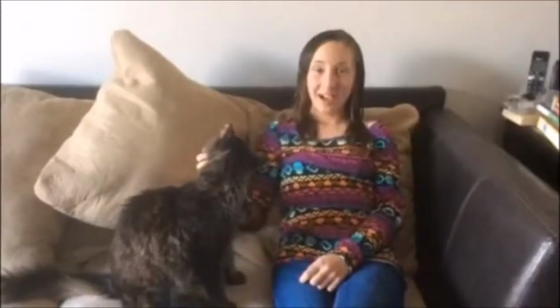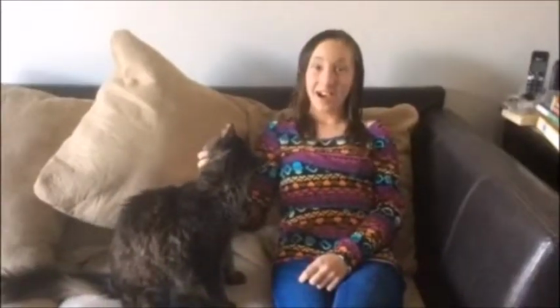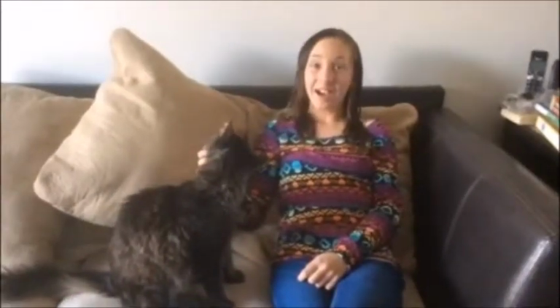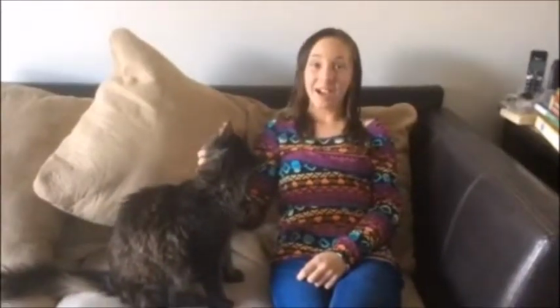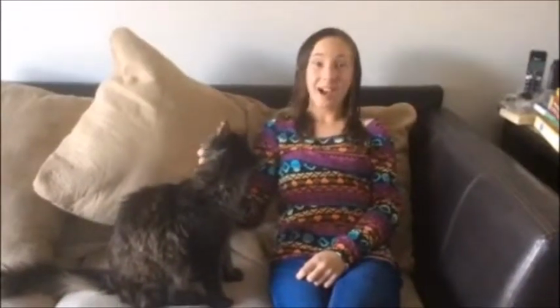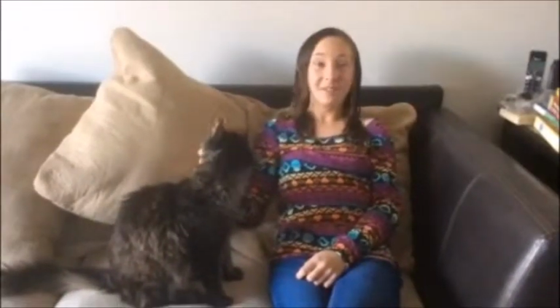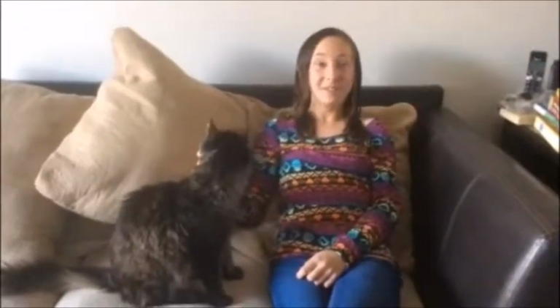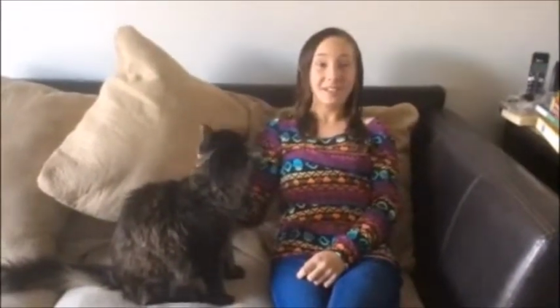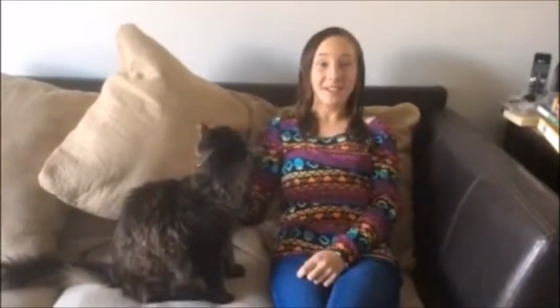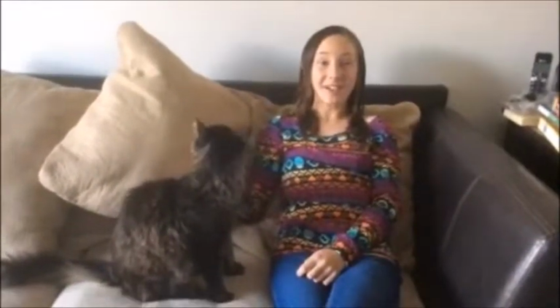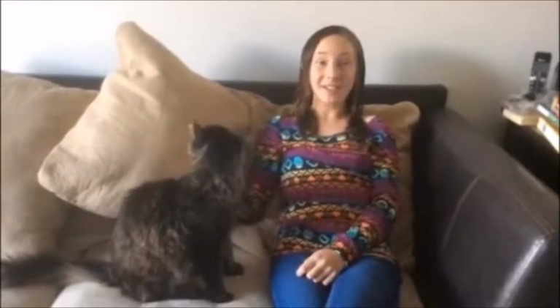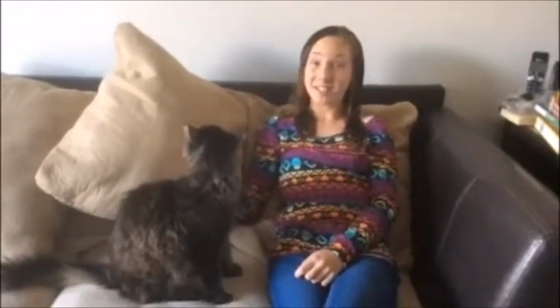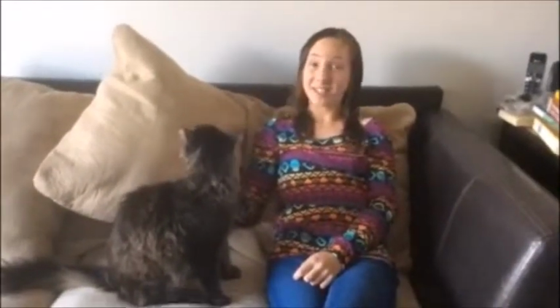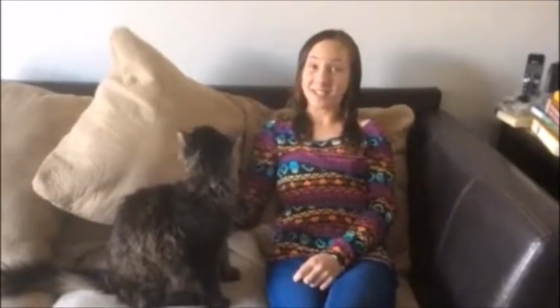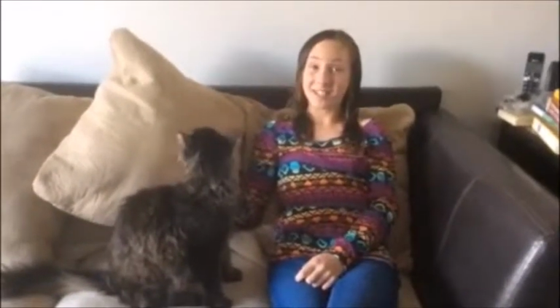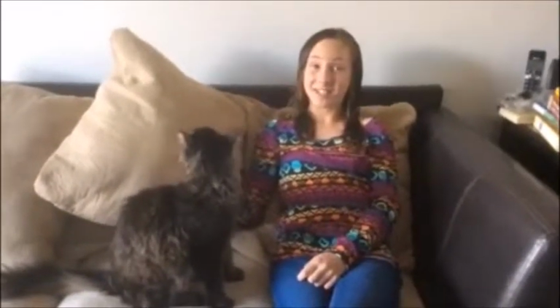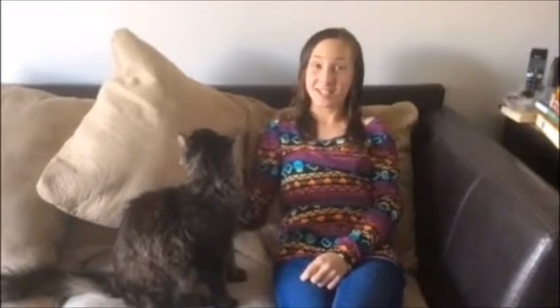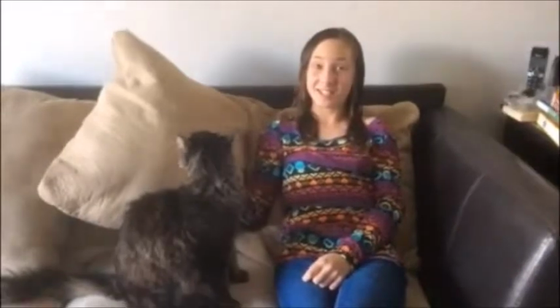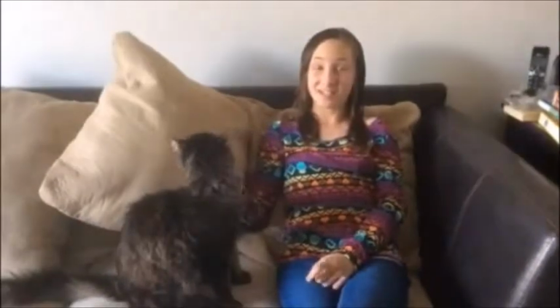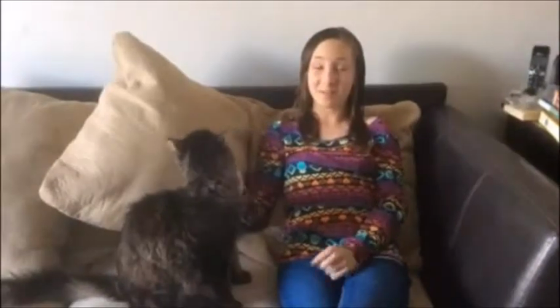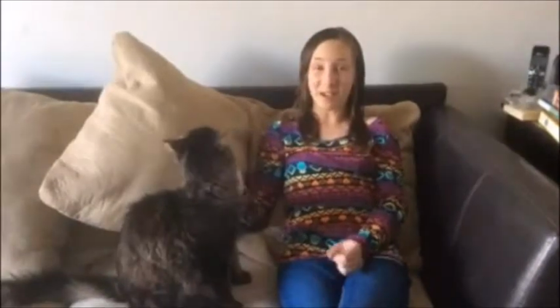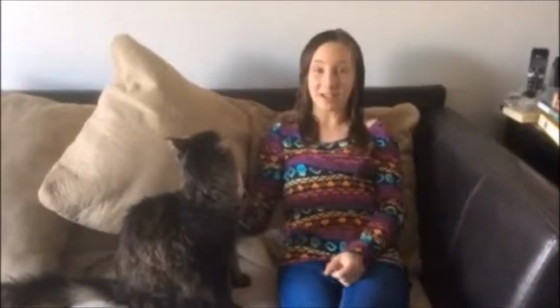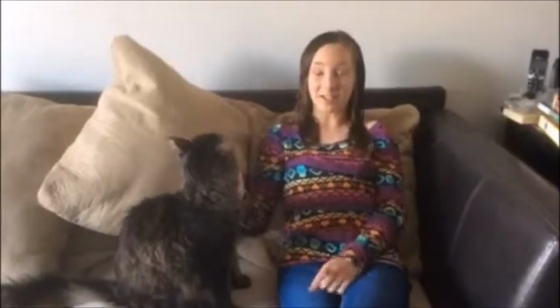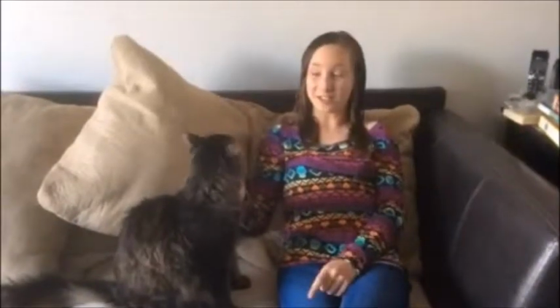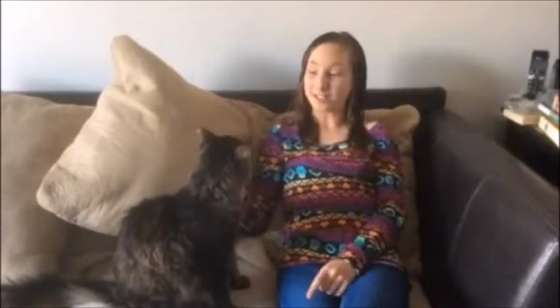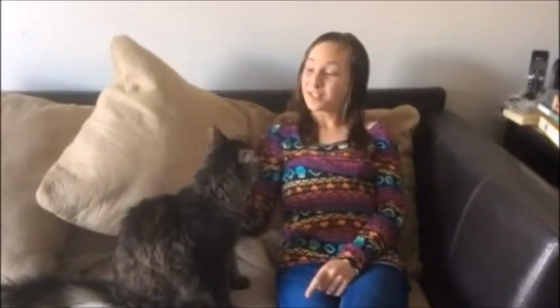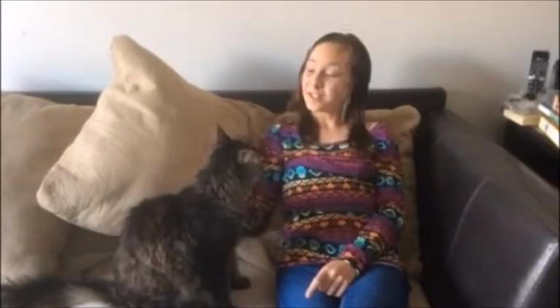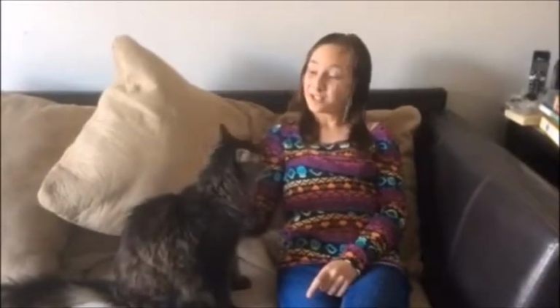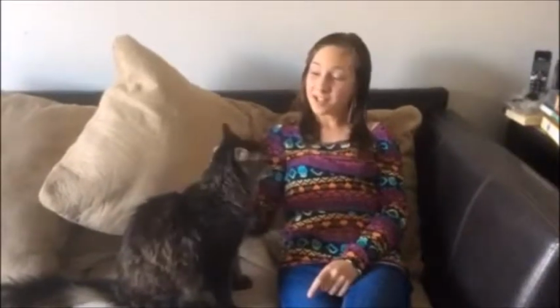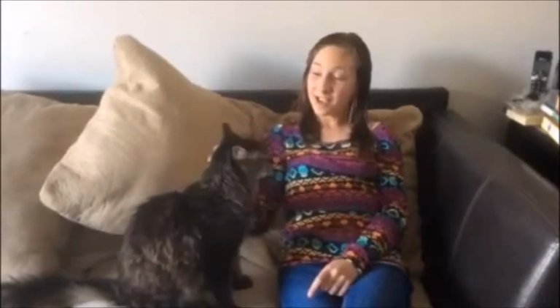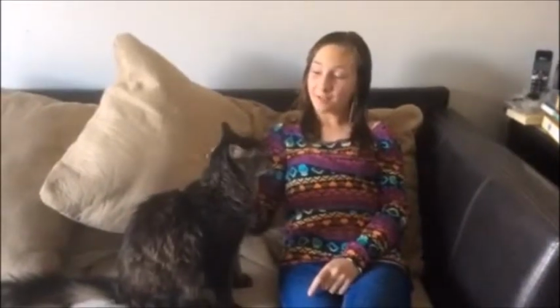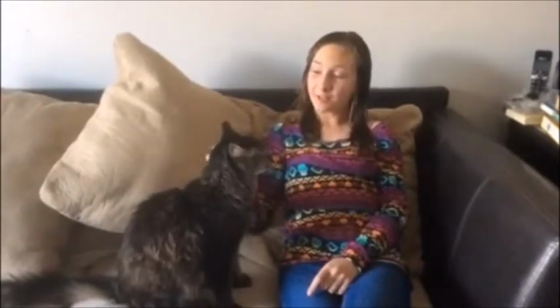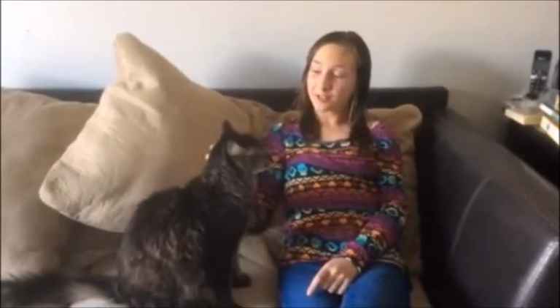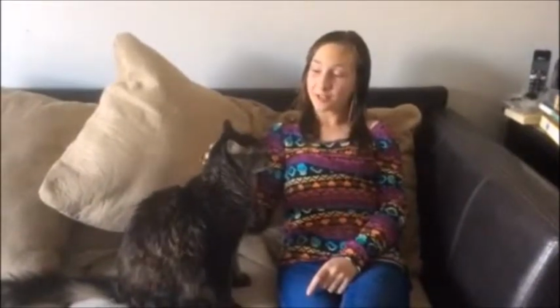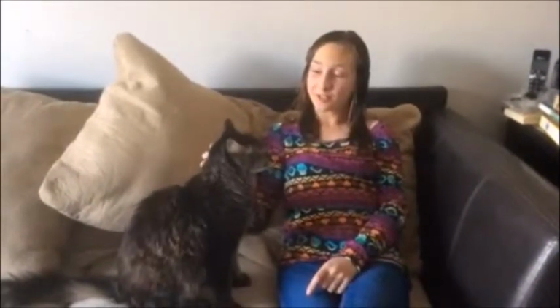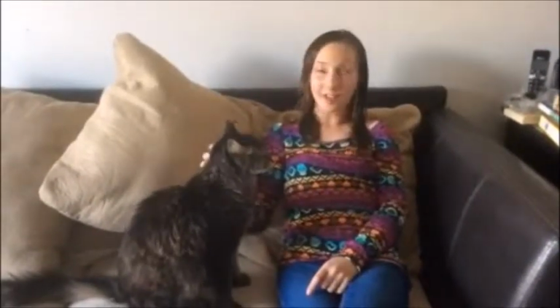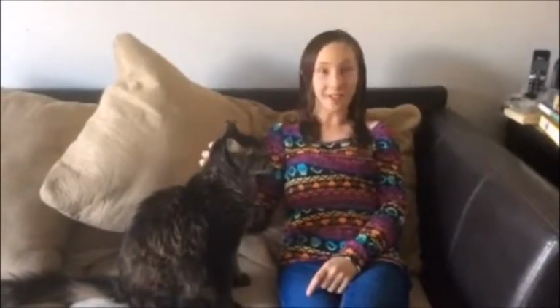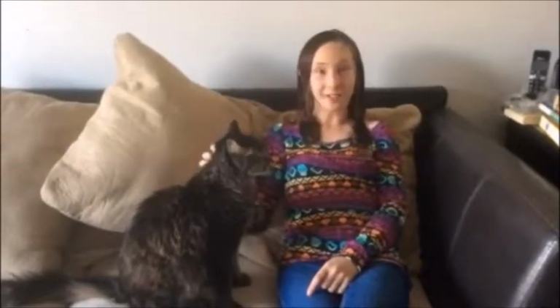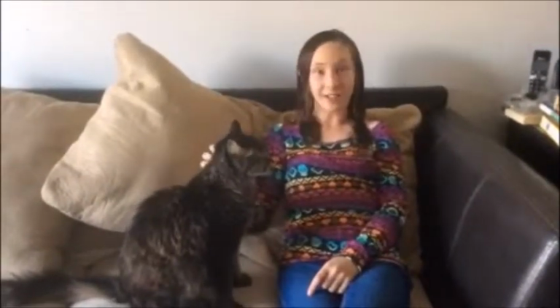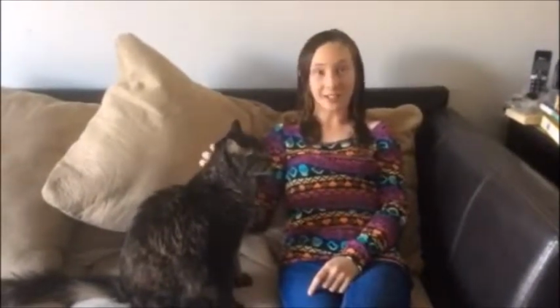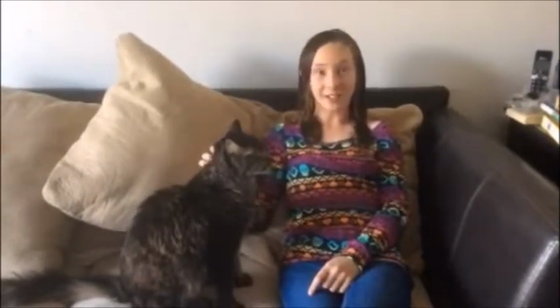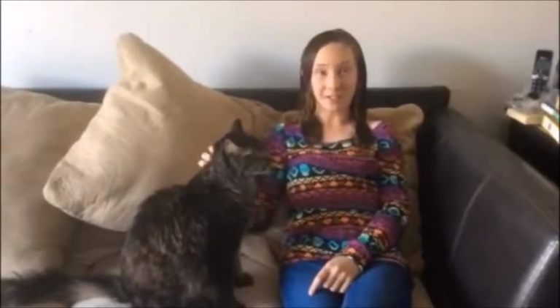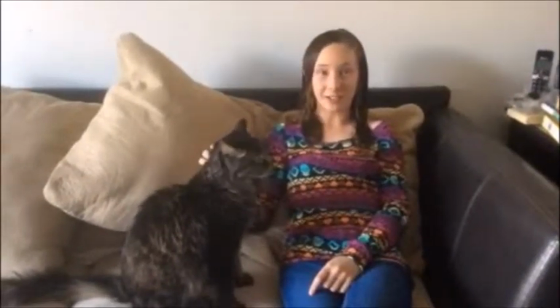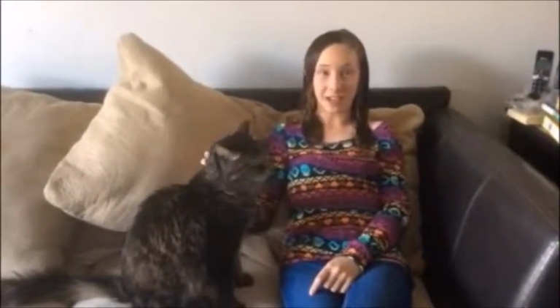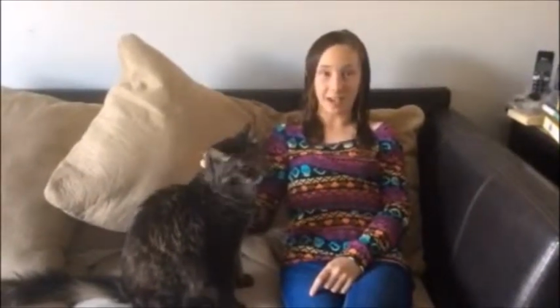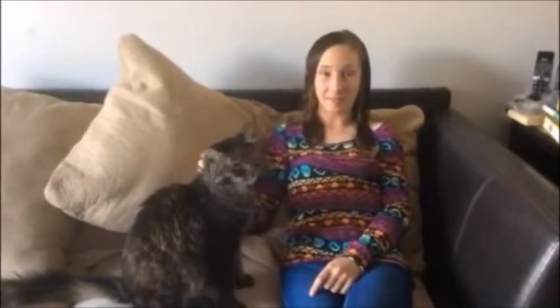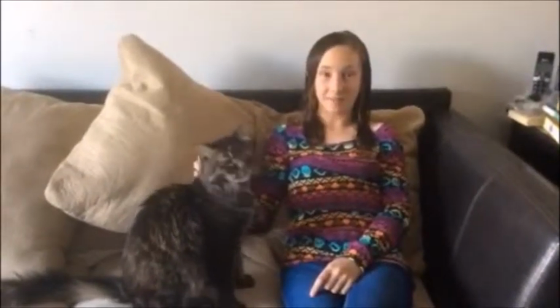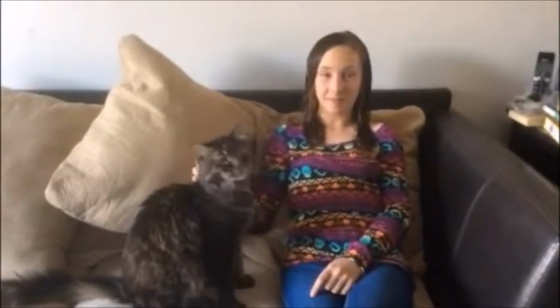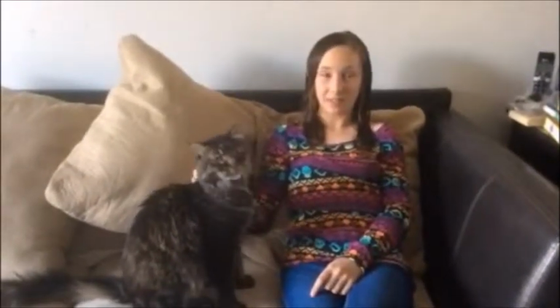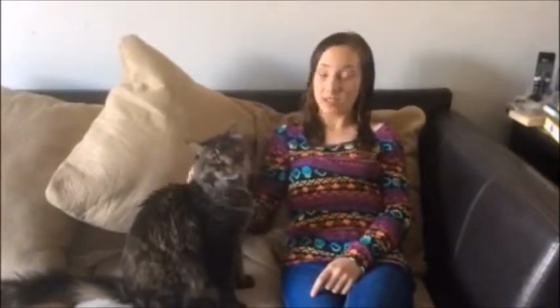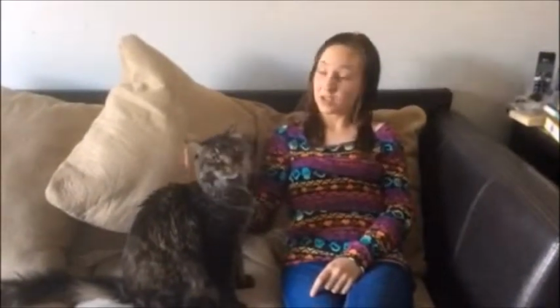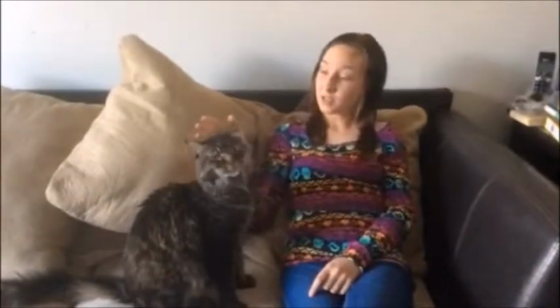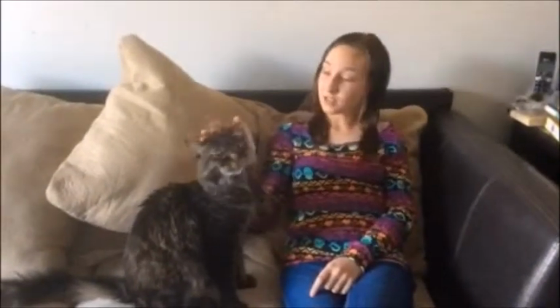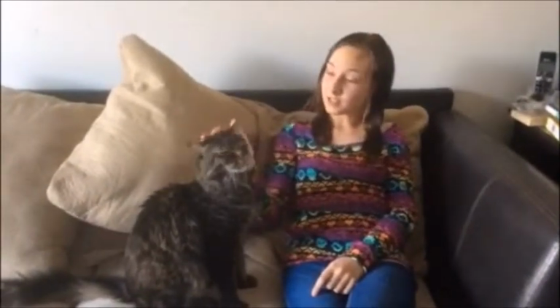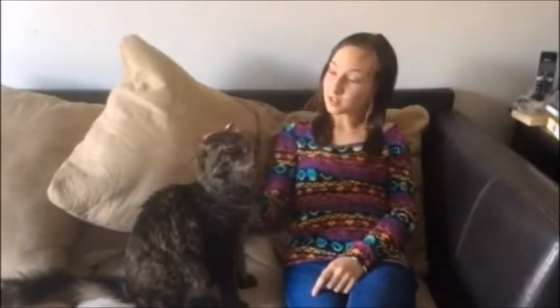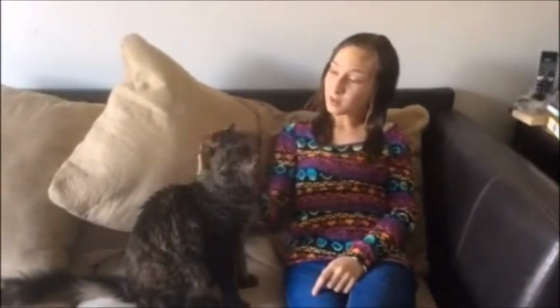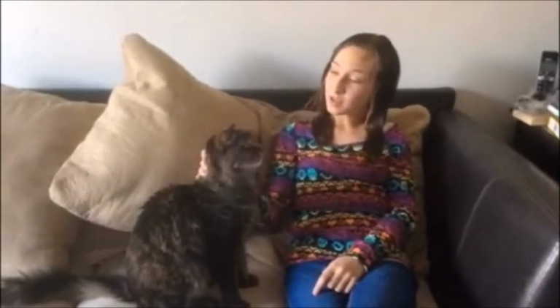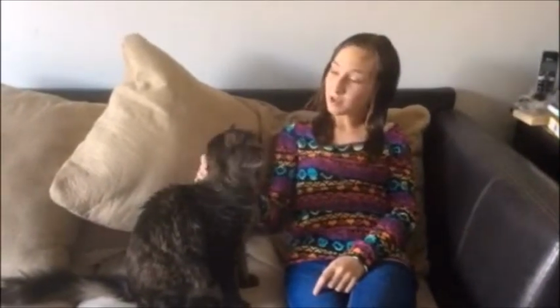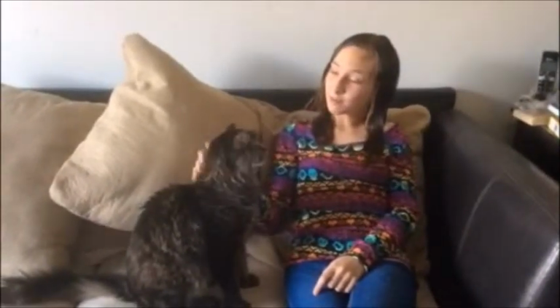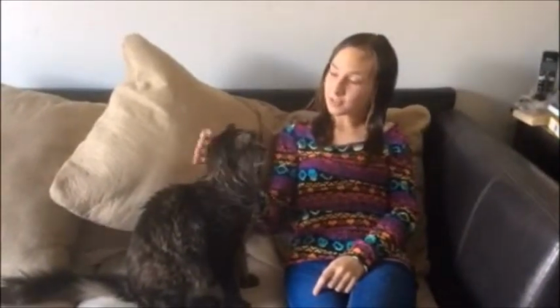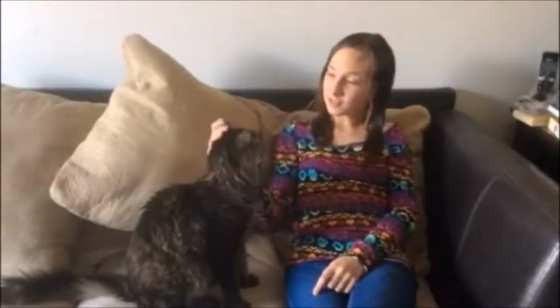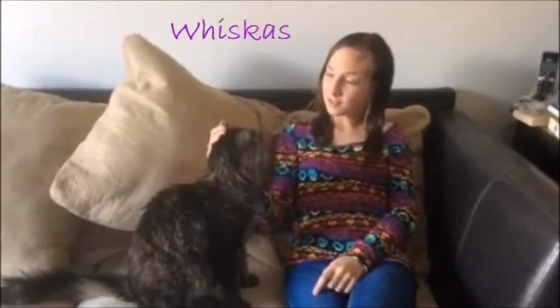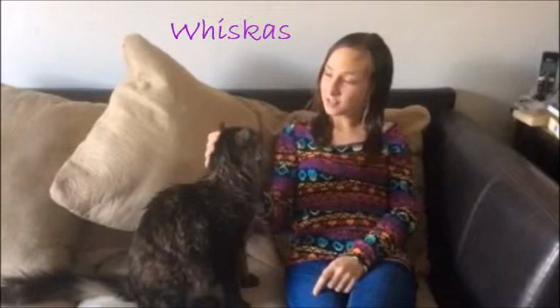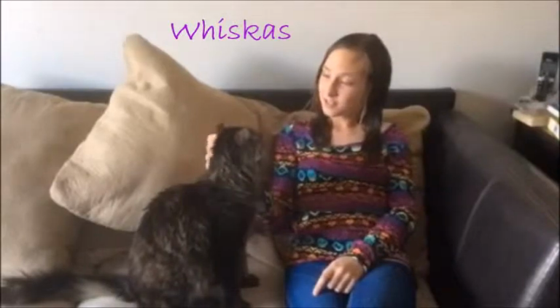Hi, I'm Lizzie Dow and this is Kids2Kids Pet Edition. Today I'm going to show you how to correctly hold a cat. This is my cat, Whiskus.